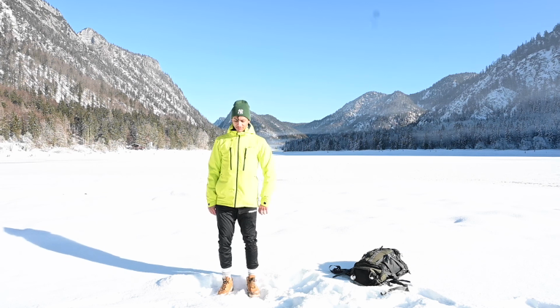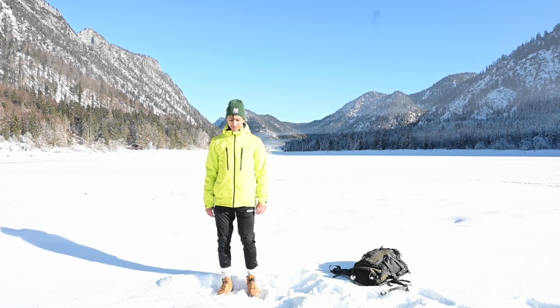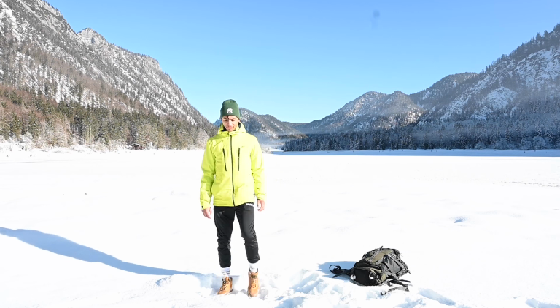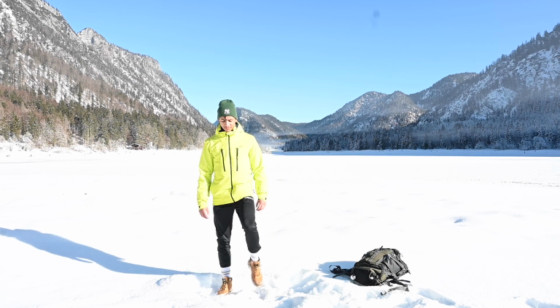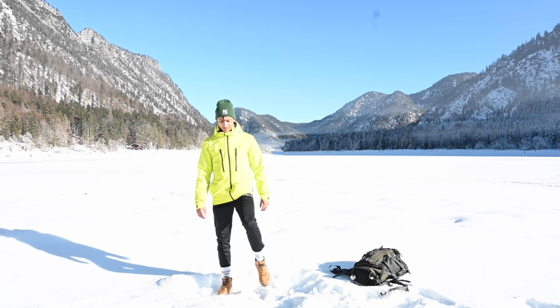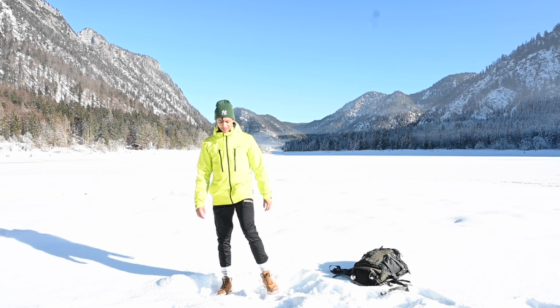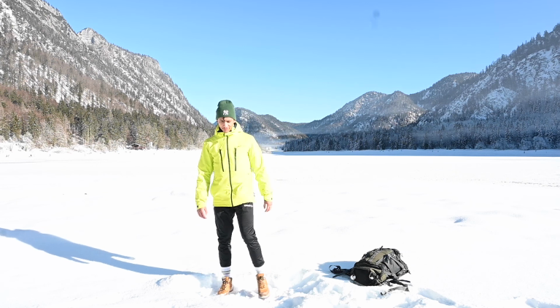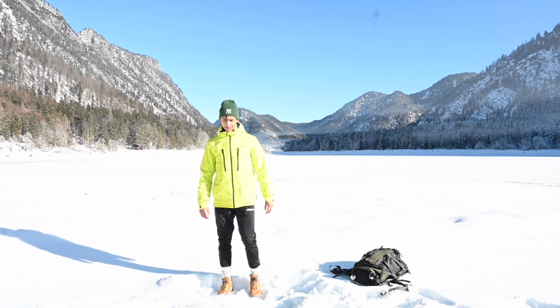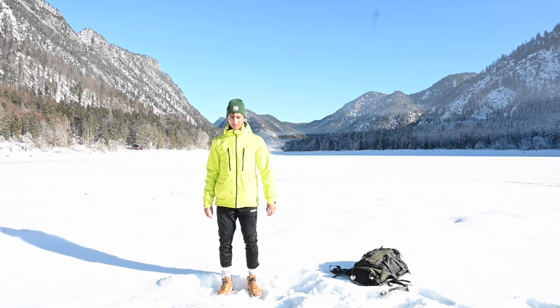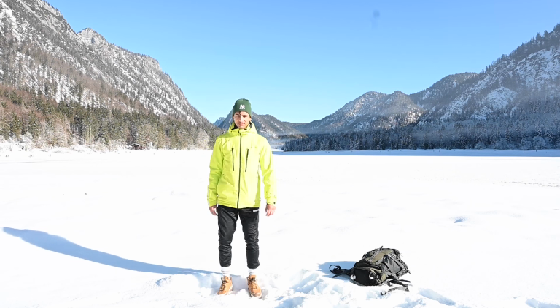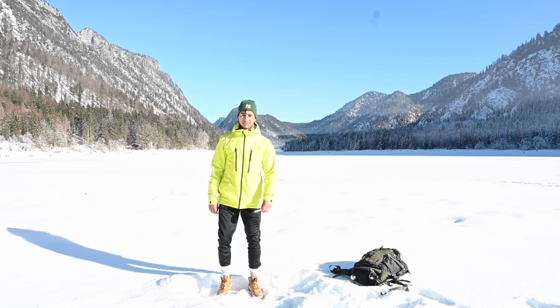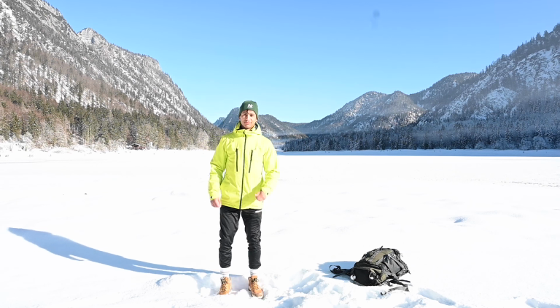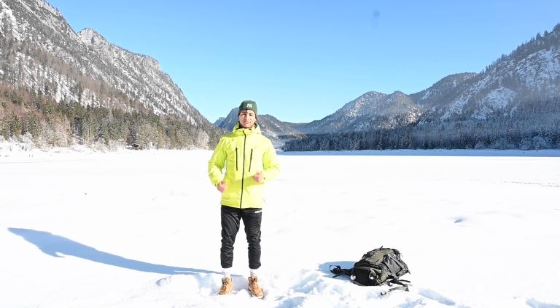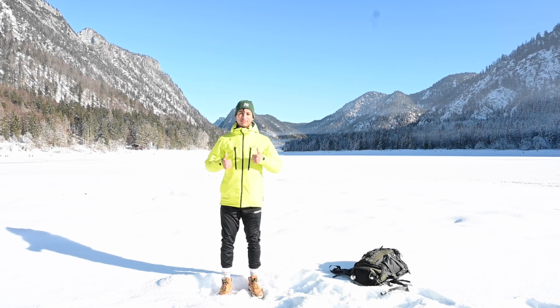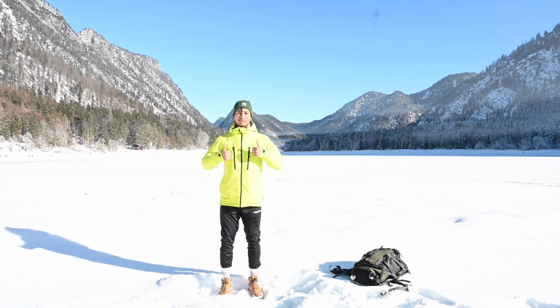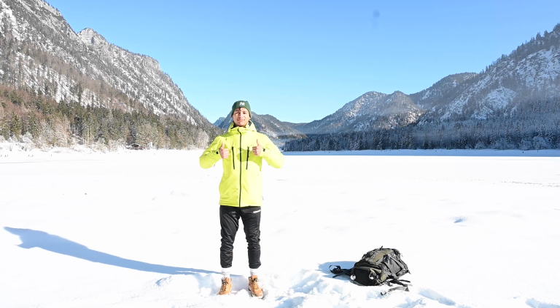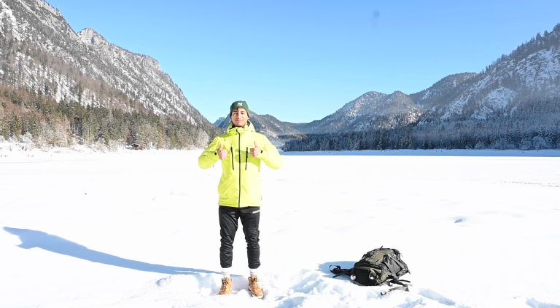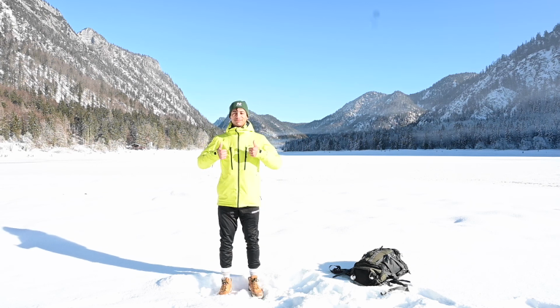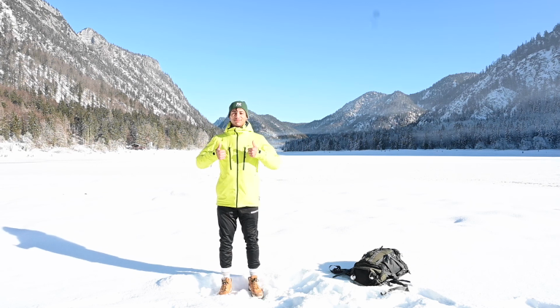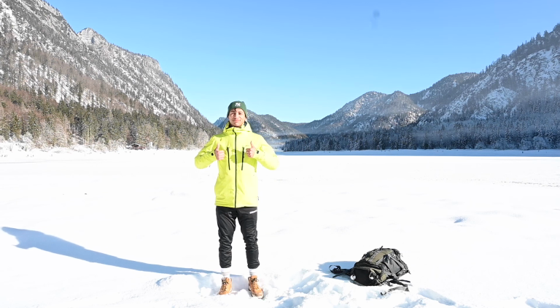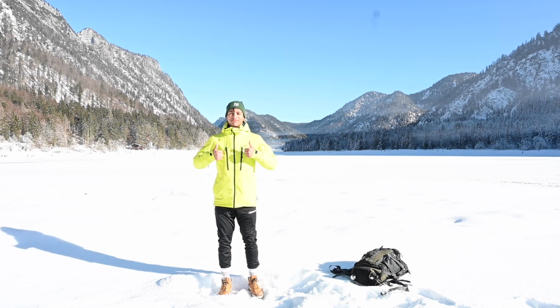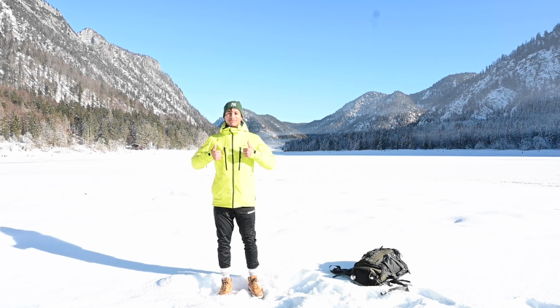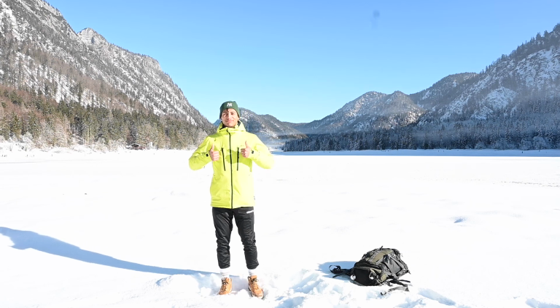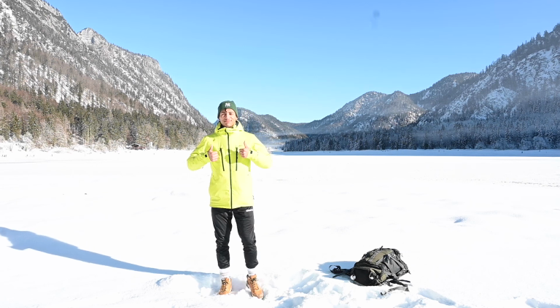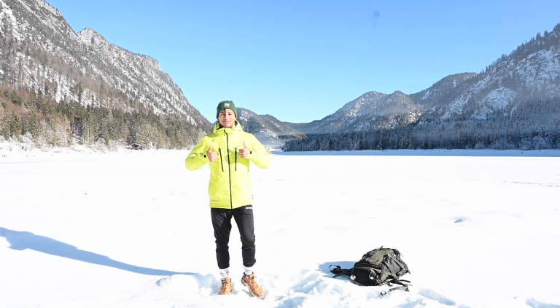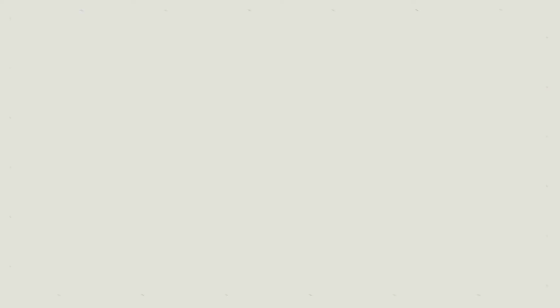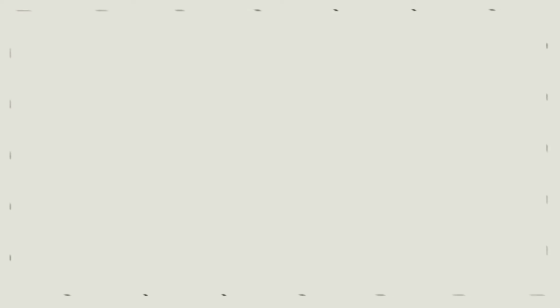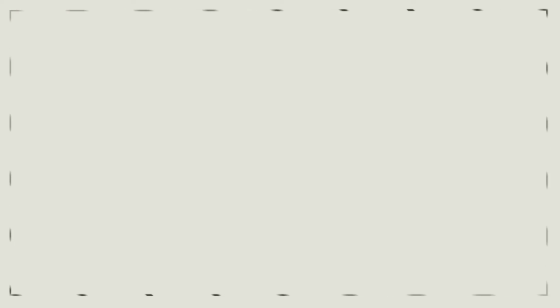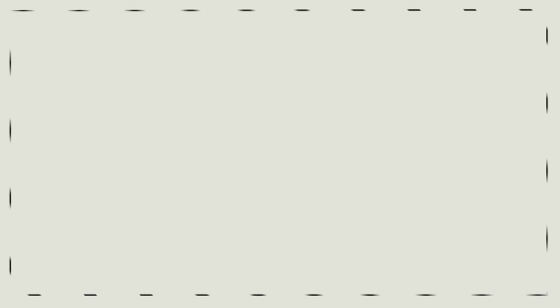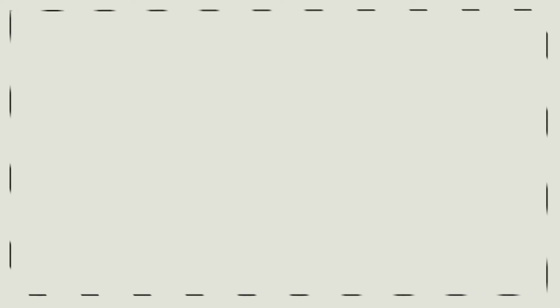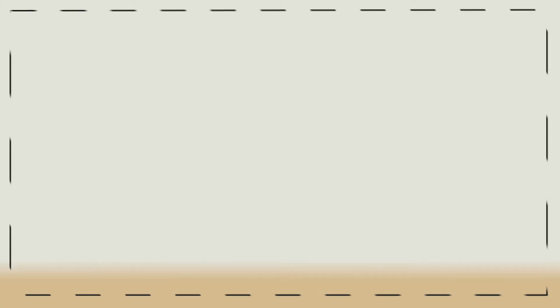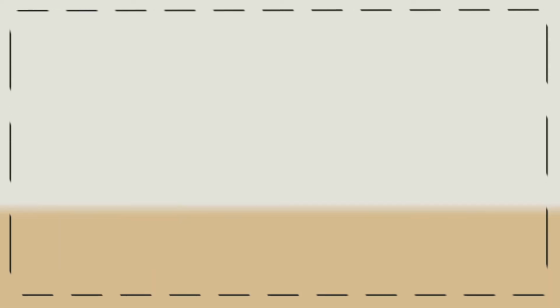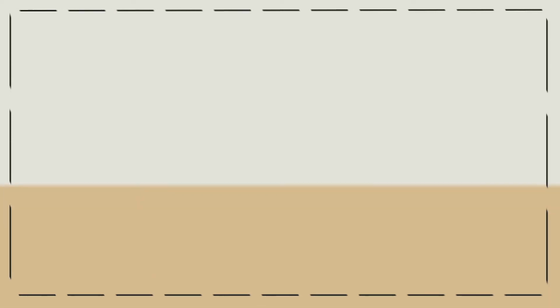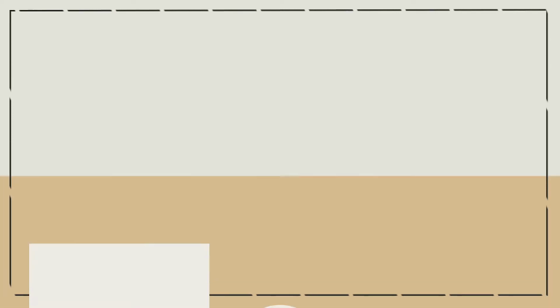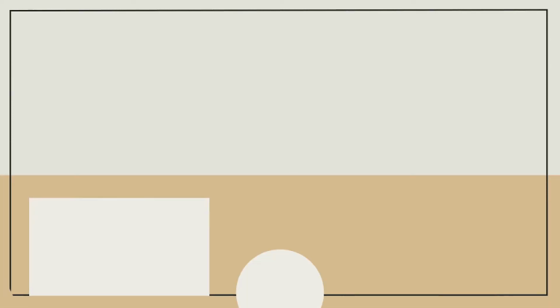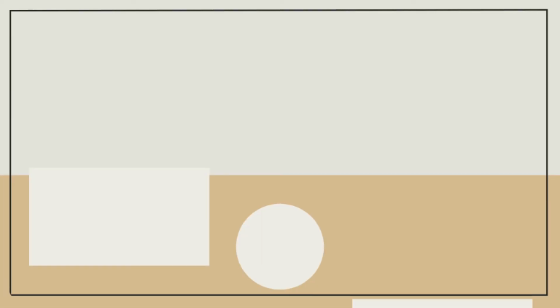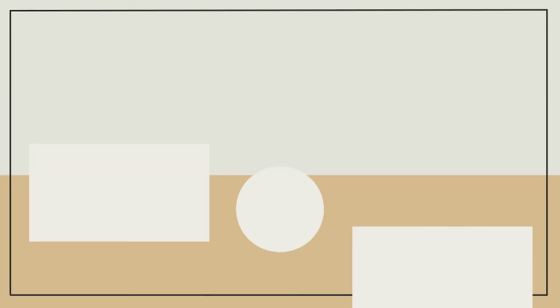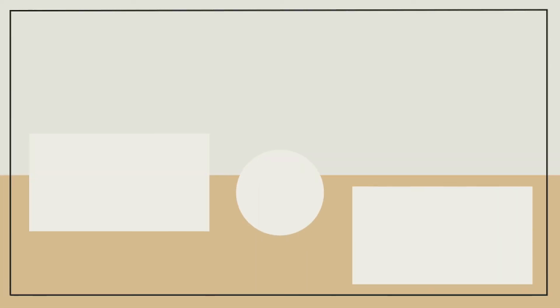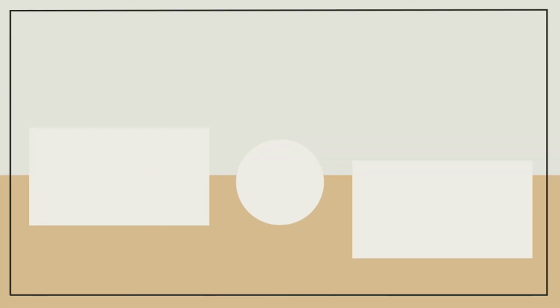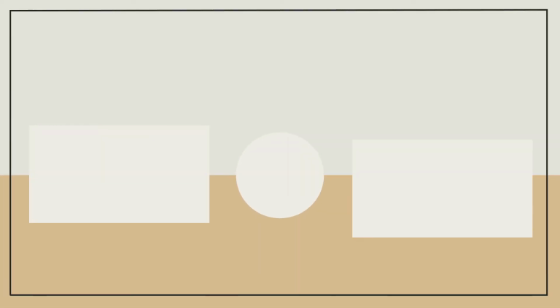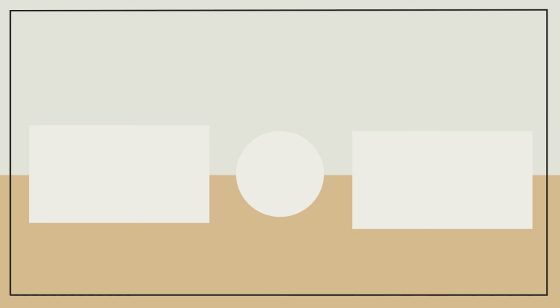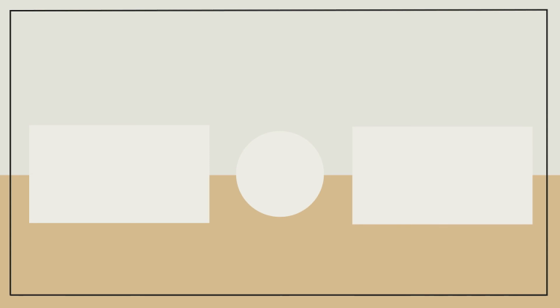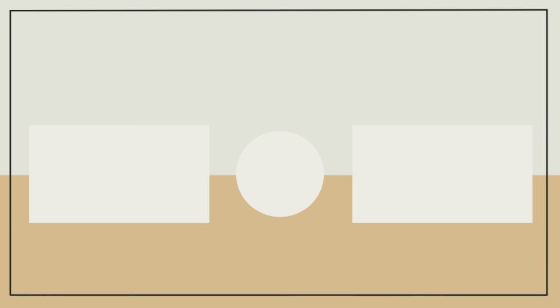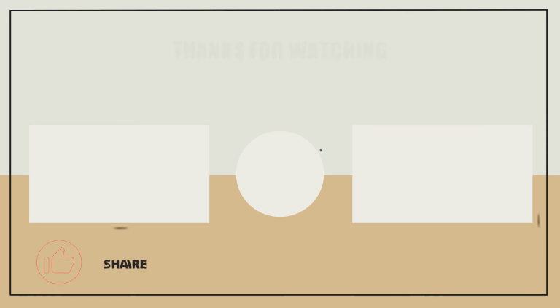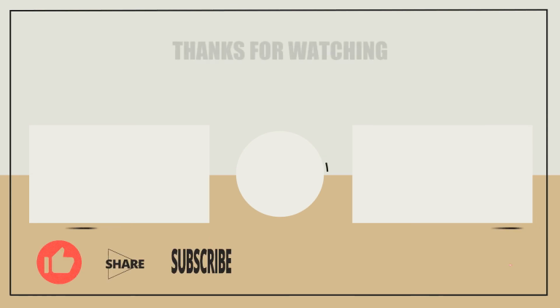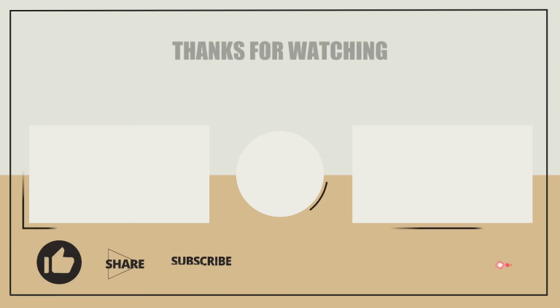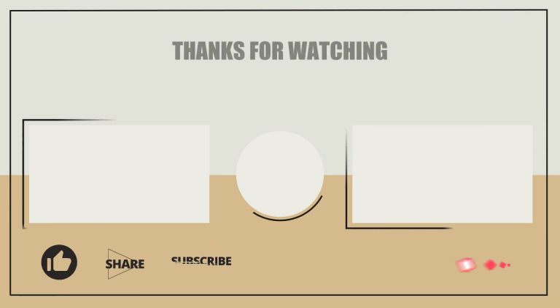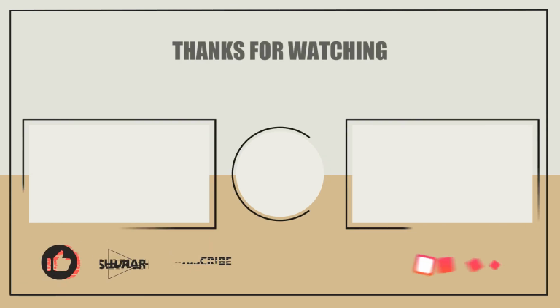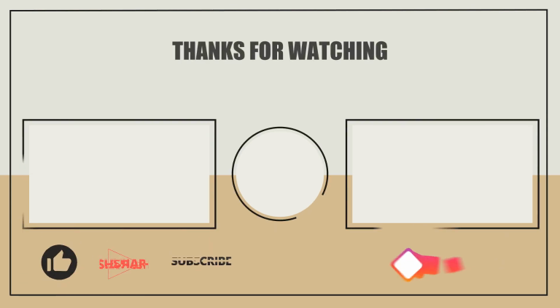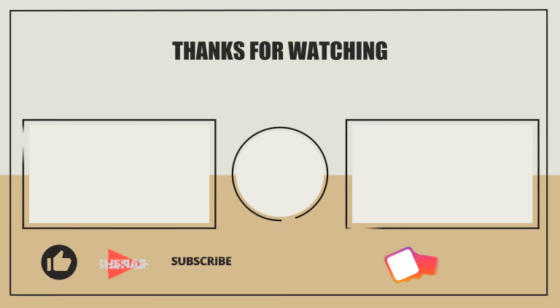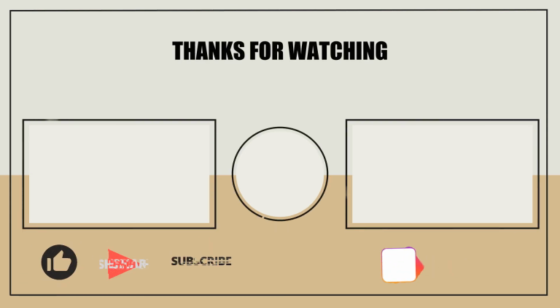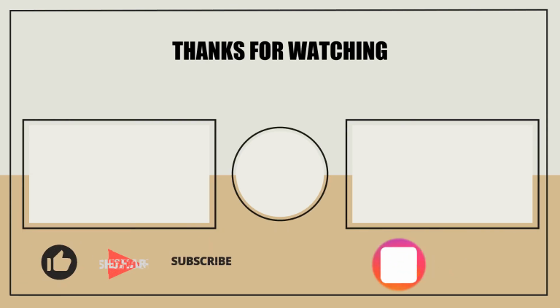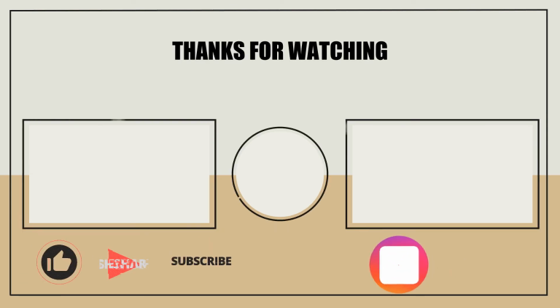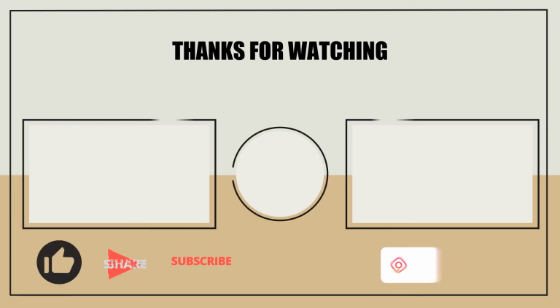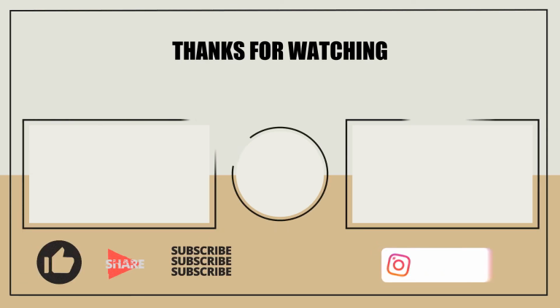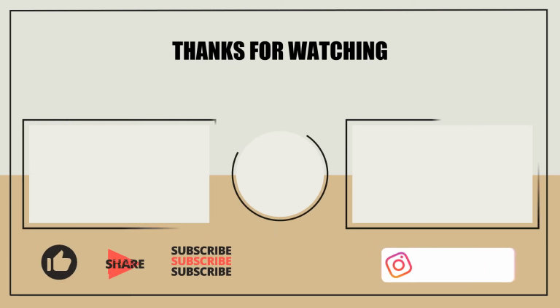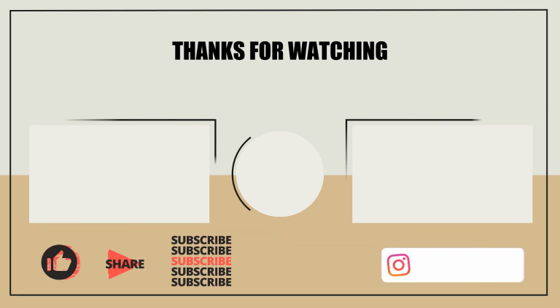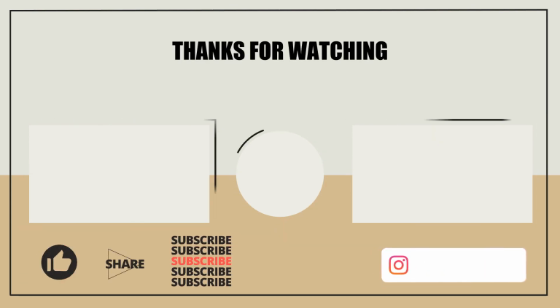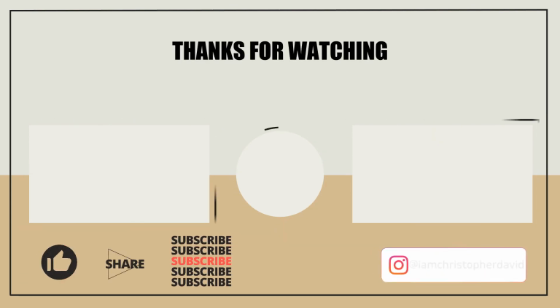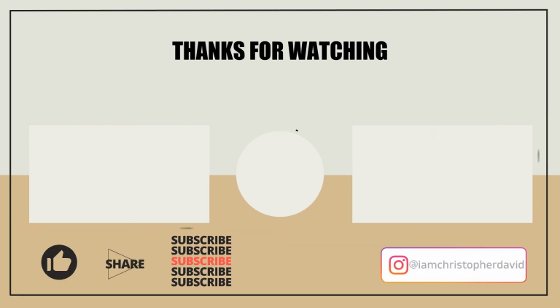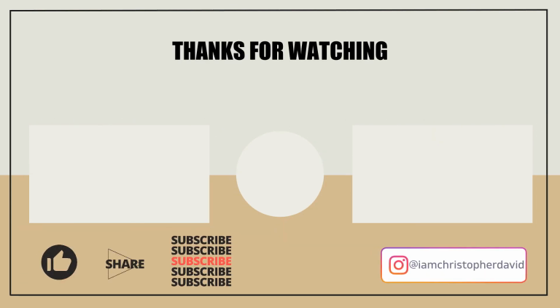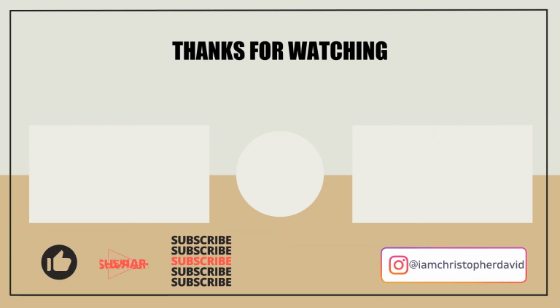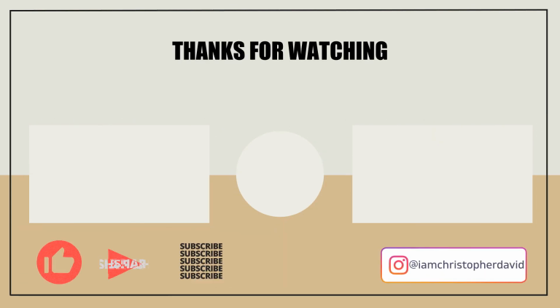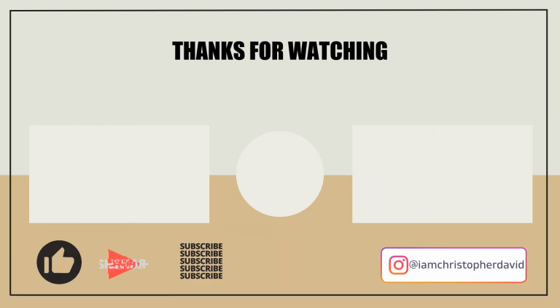That's it for today. Thank you for joining the video. I hope you will have a nice hike and I'll see you next time. Peace.